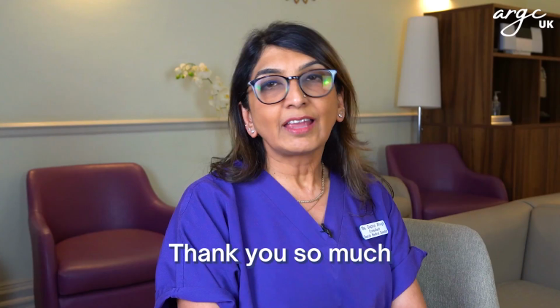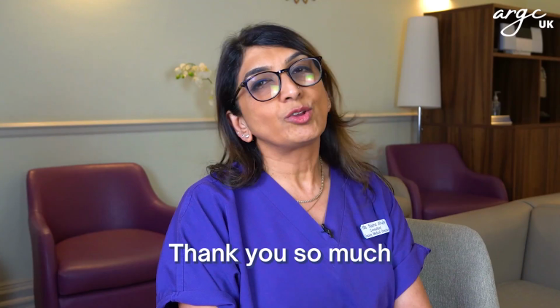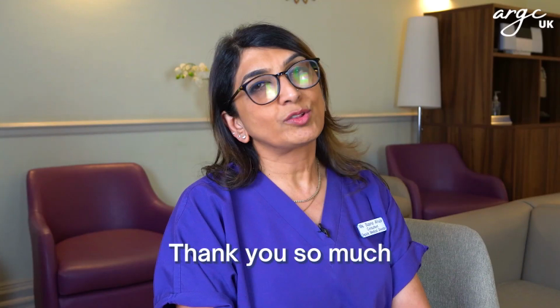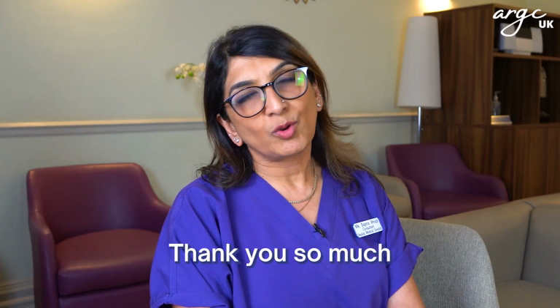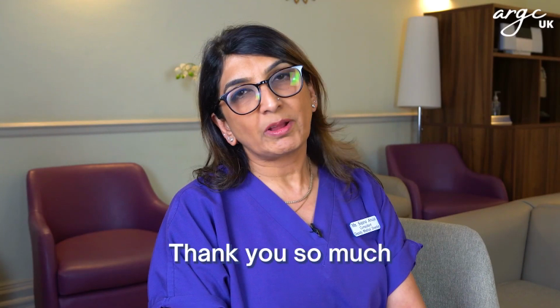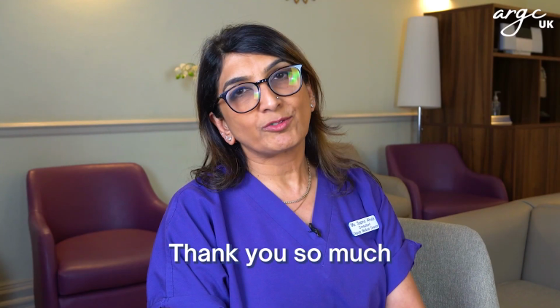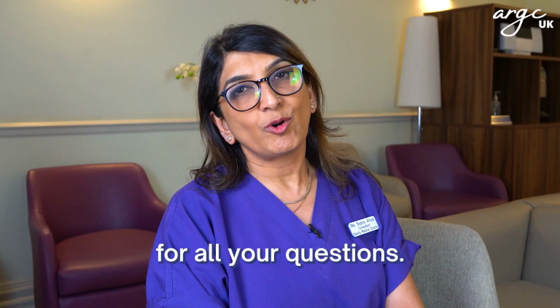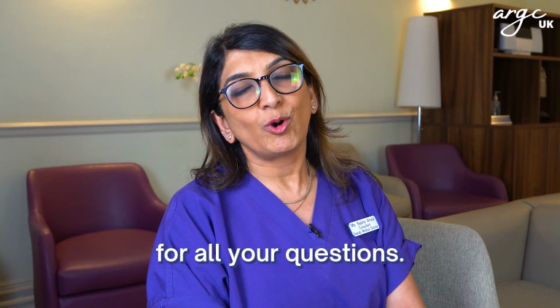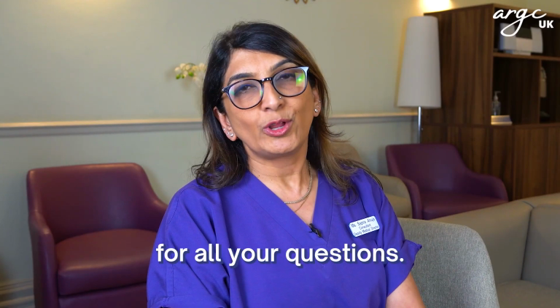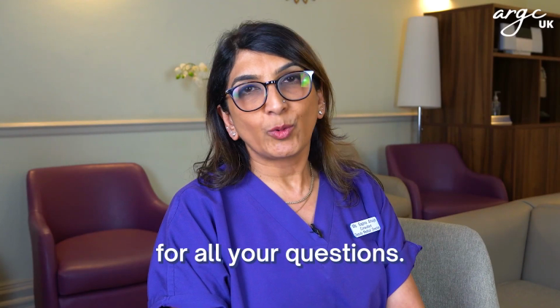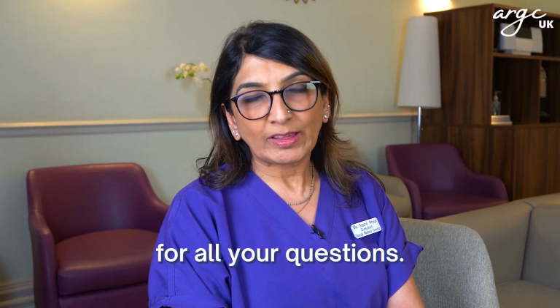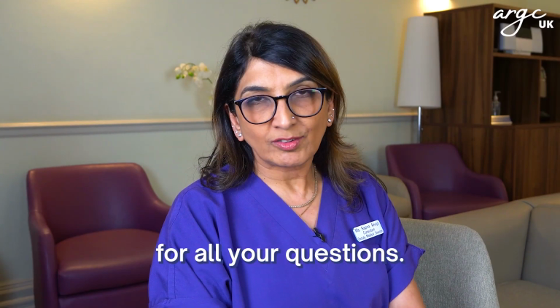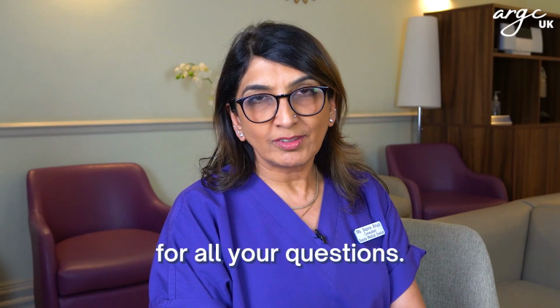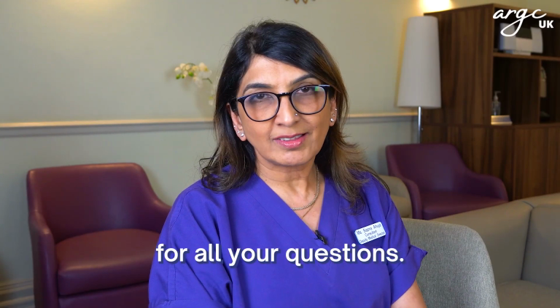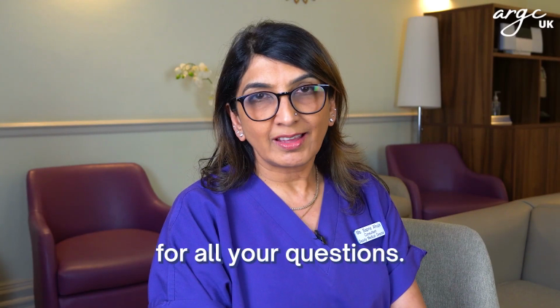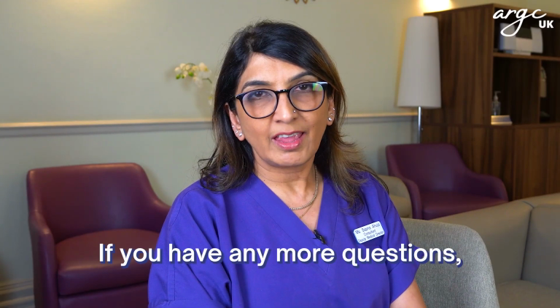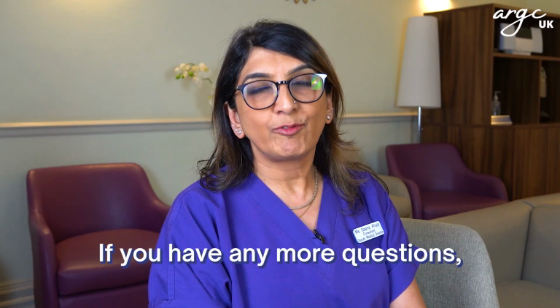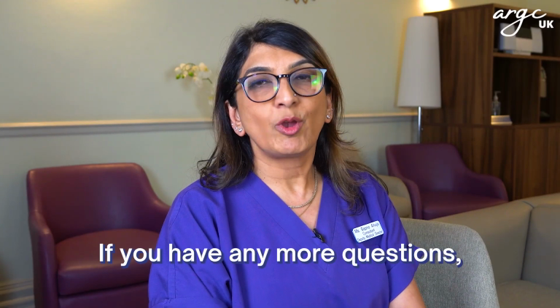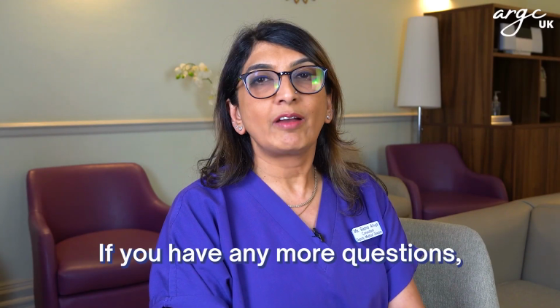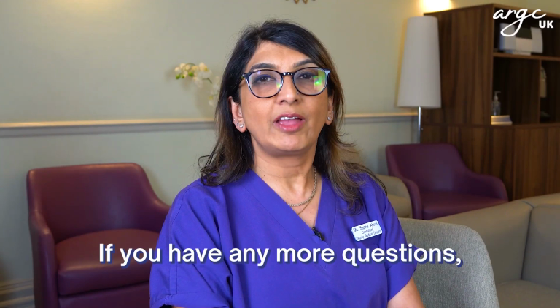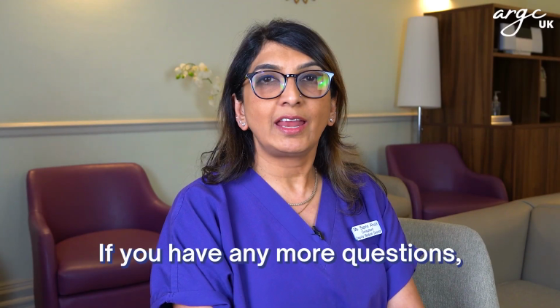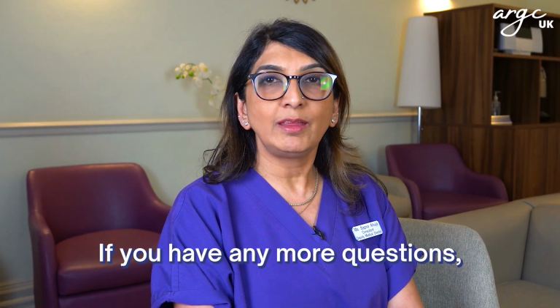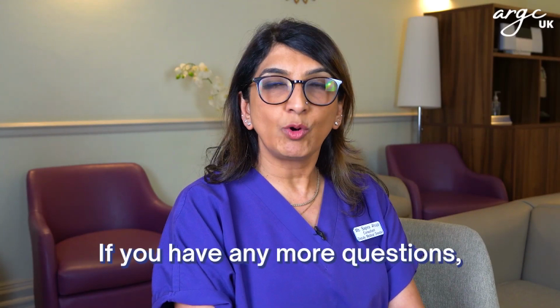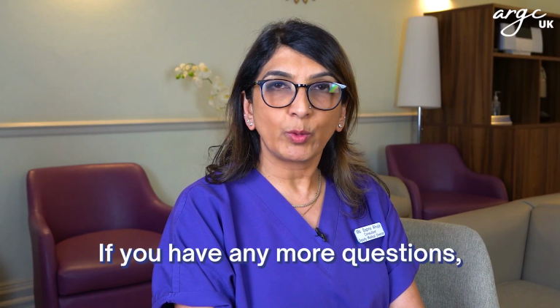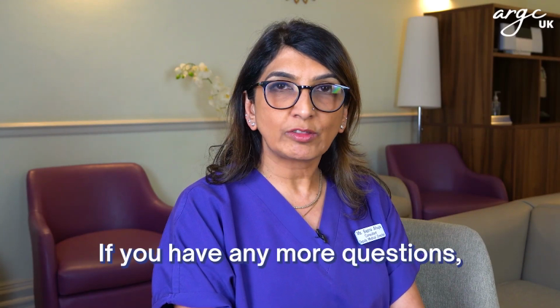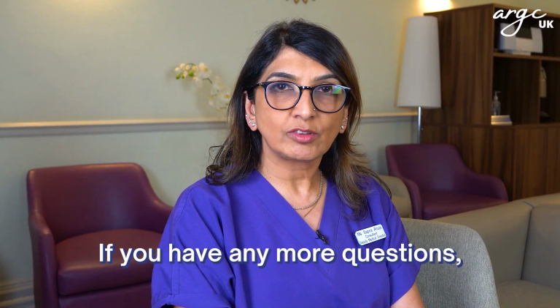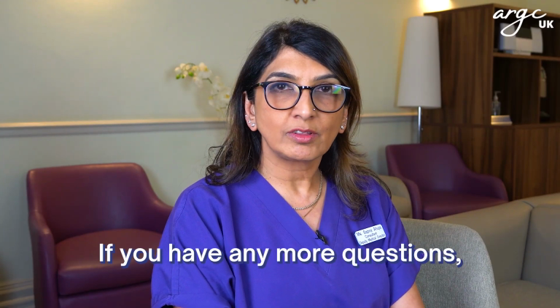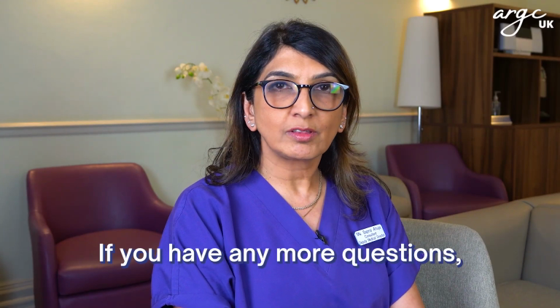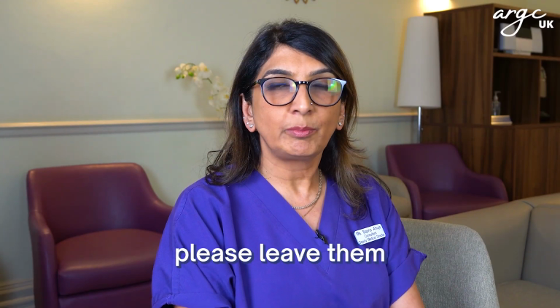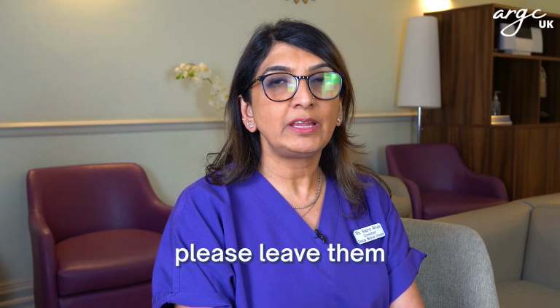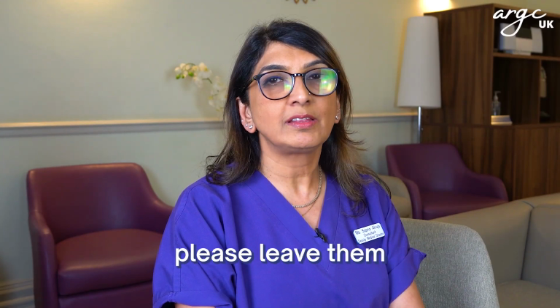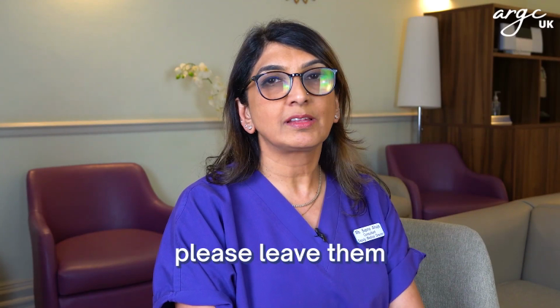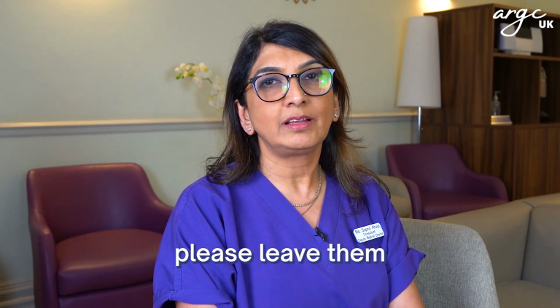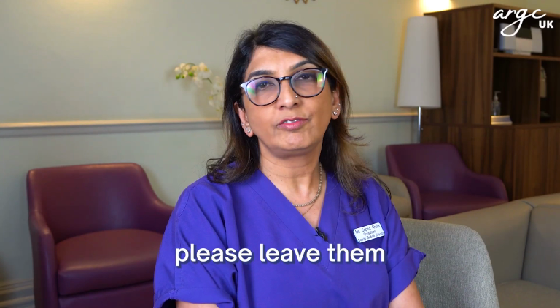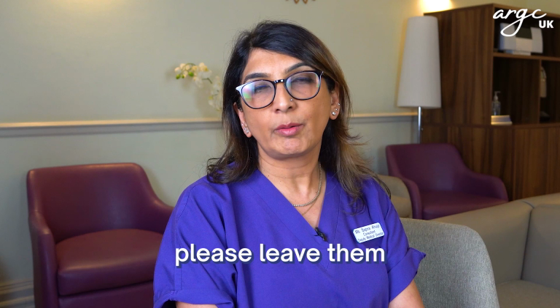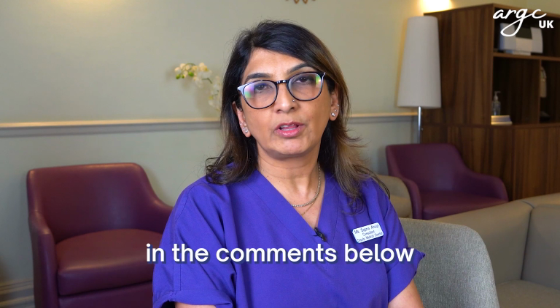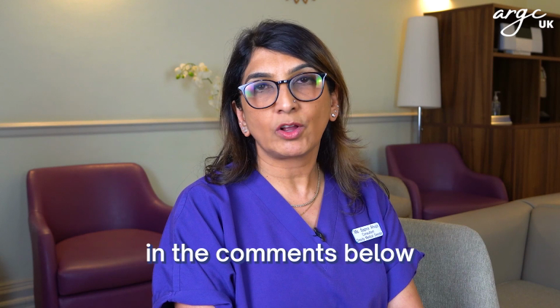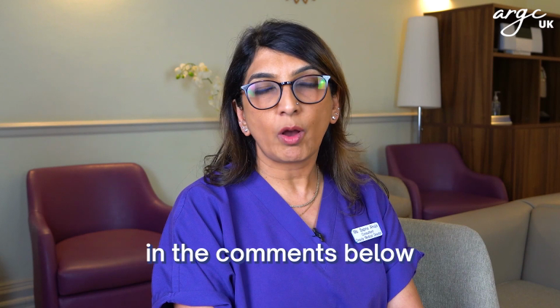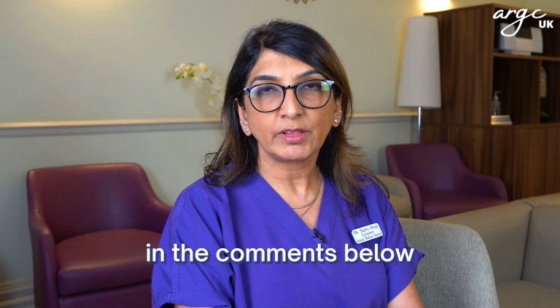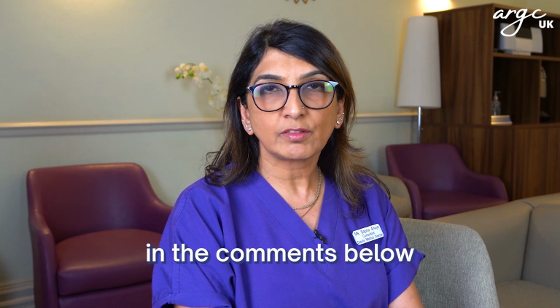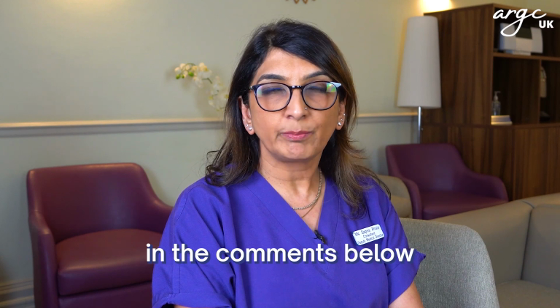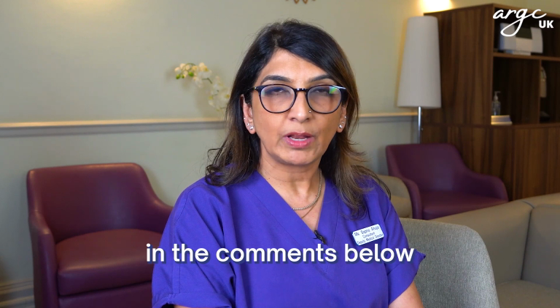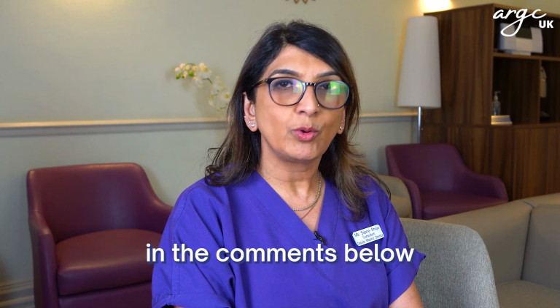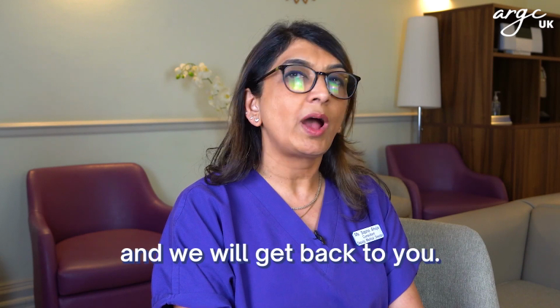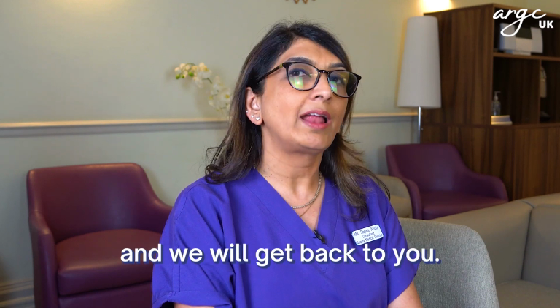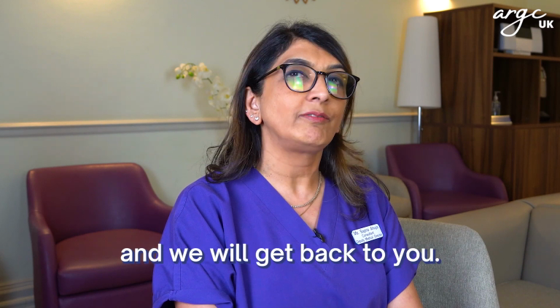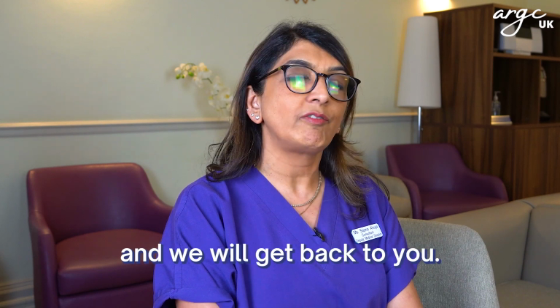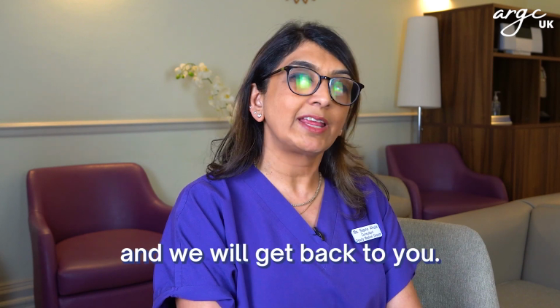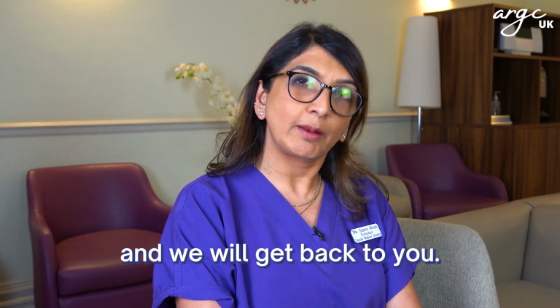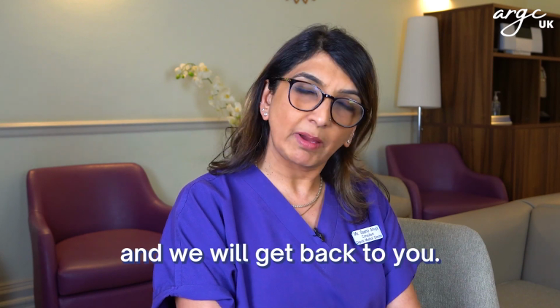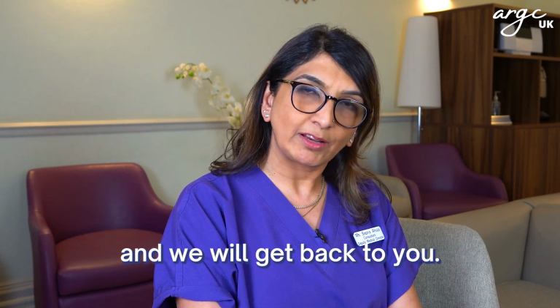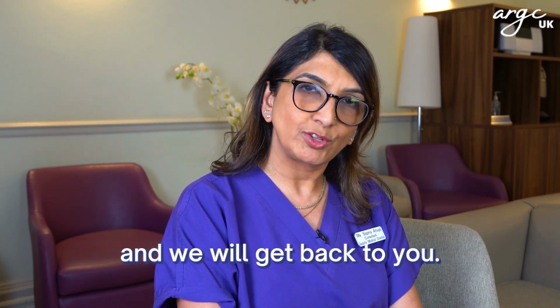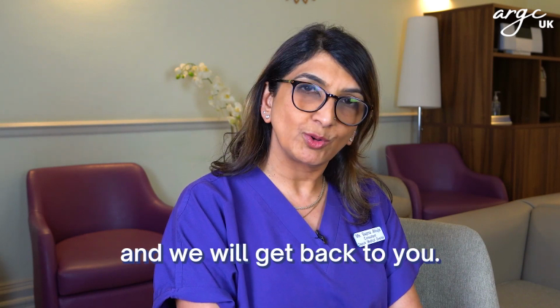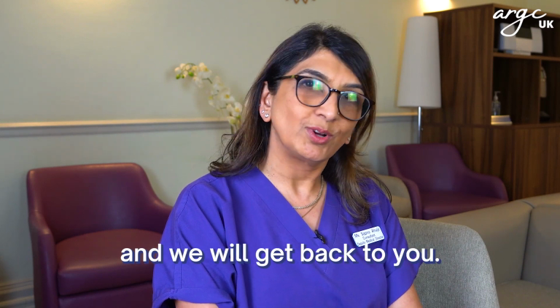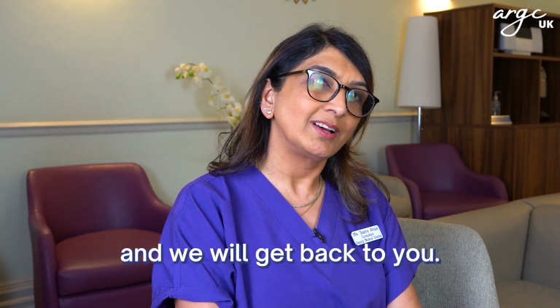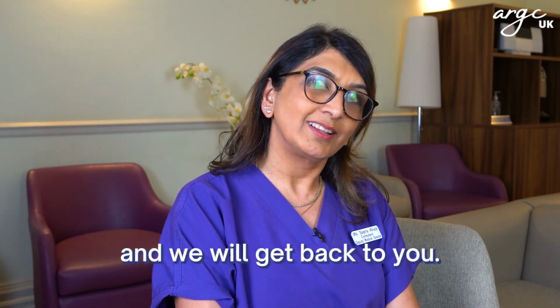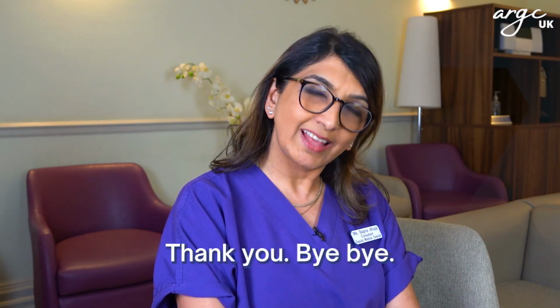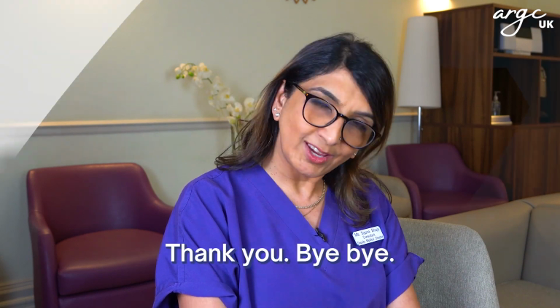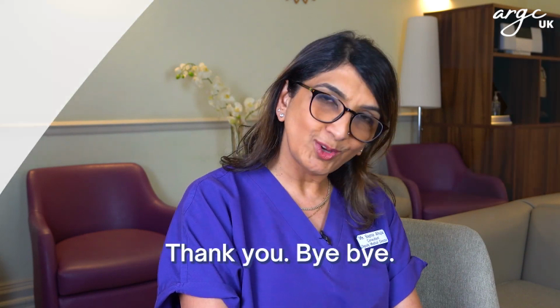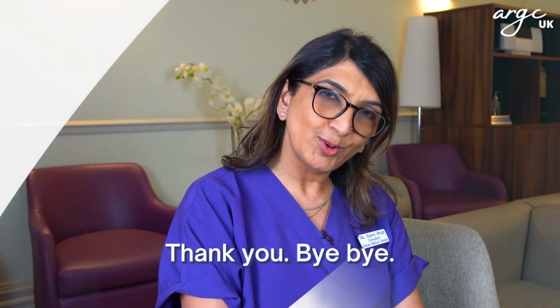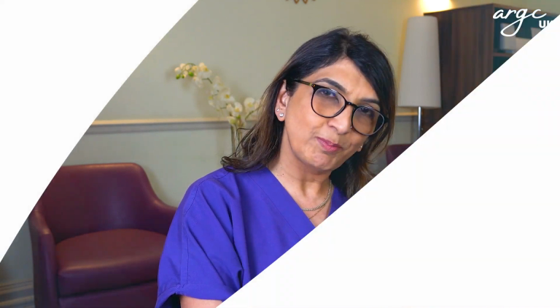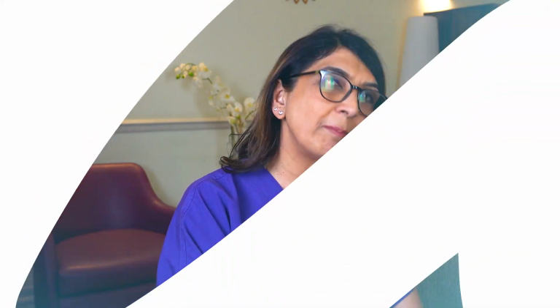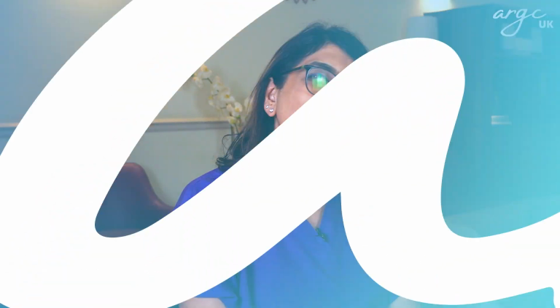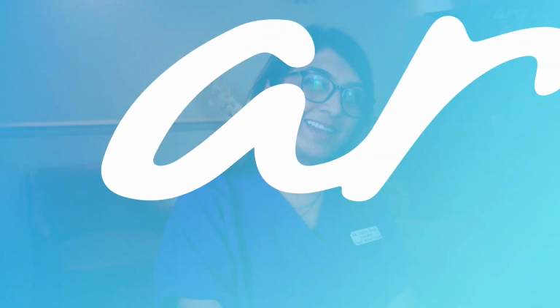Thank you so much for all your questions. If you have any more questions, please leave them in the comments below and we will get back to you. Thank you. Bye-bye.